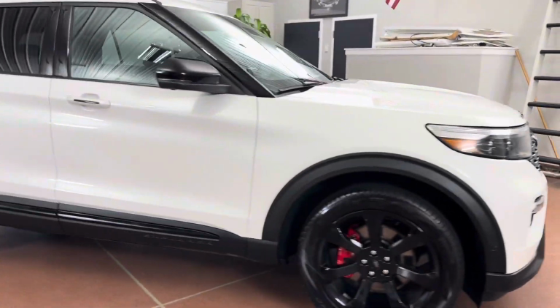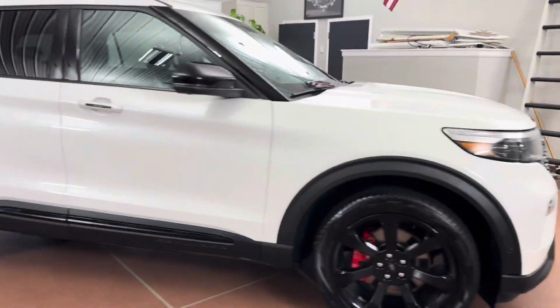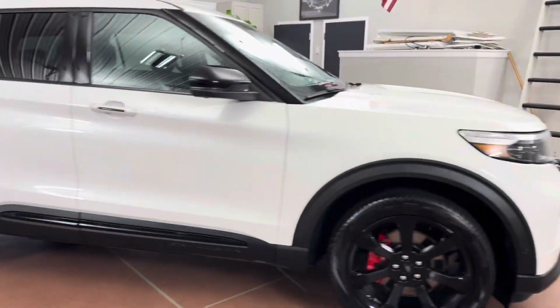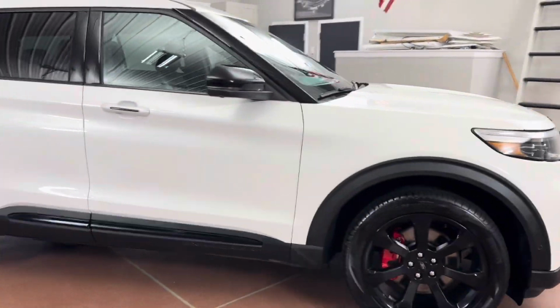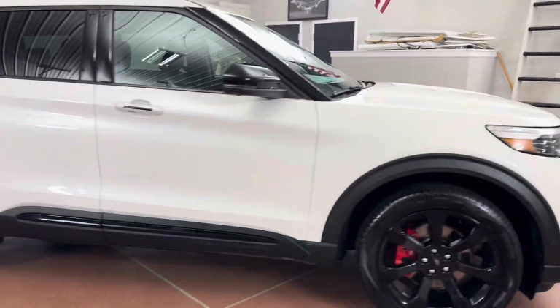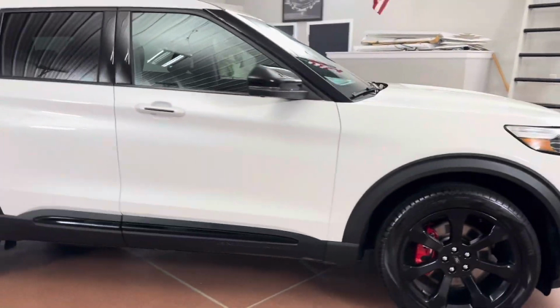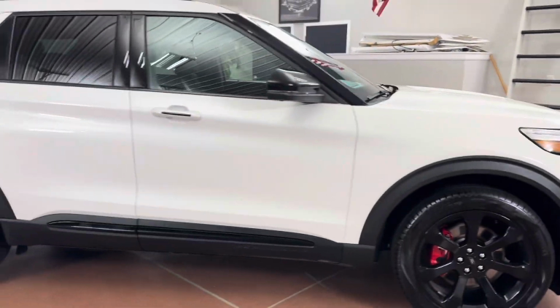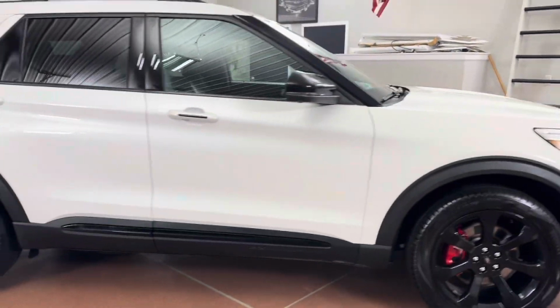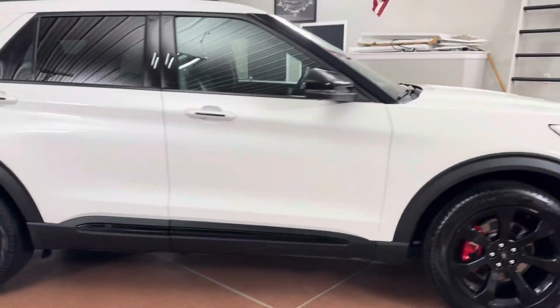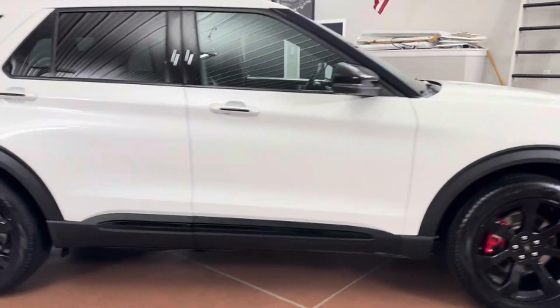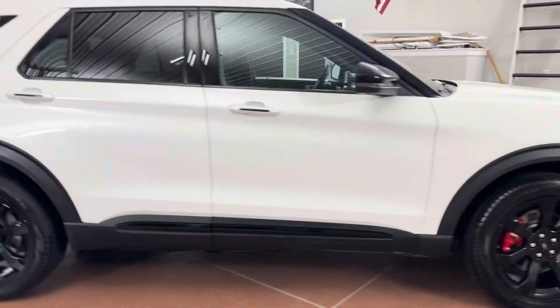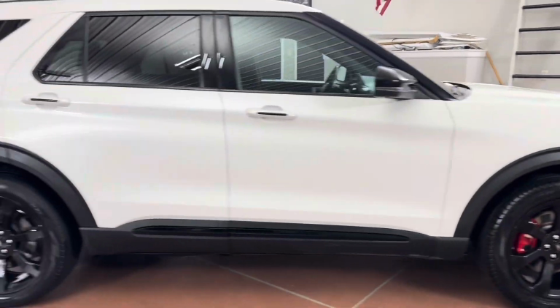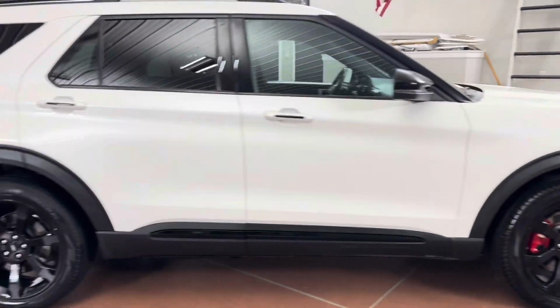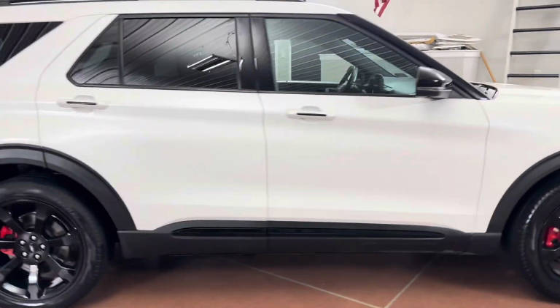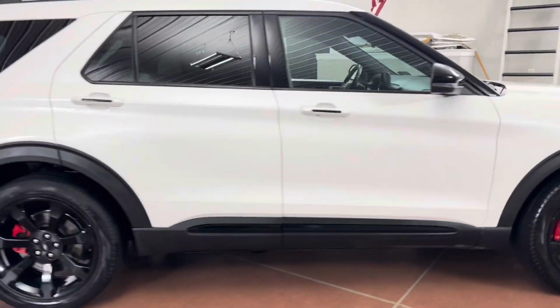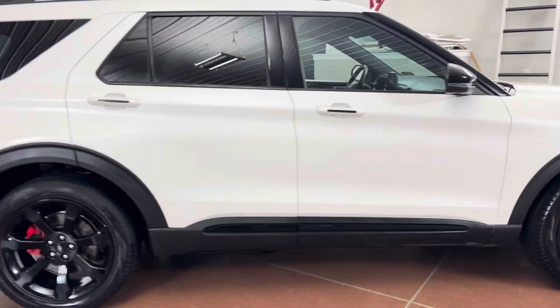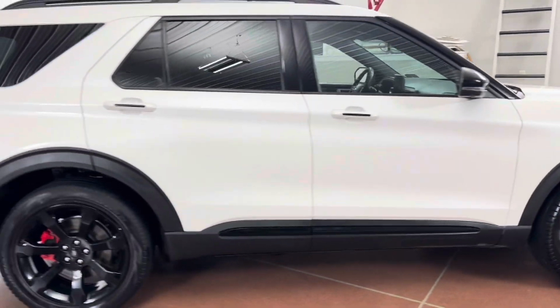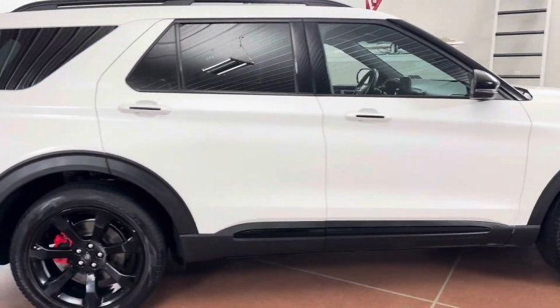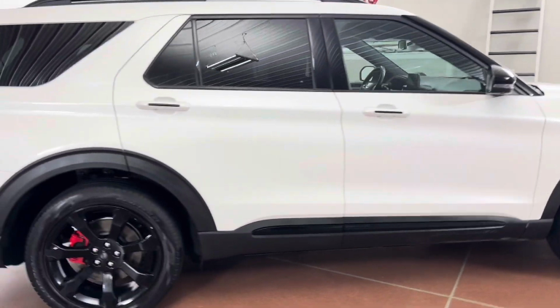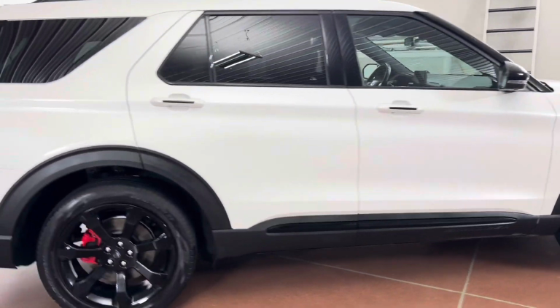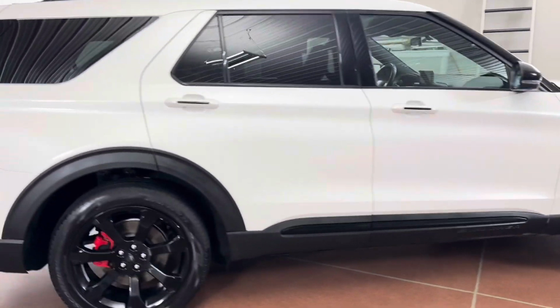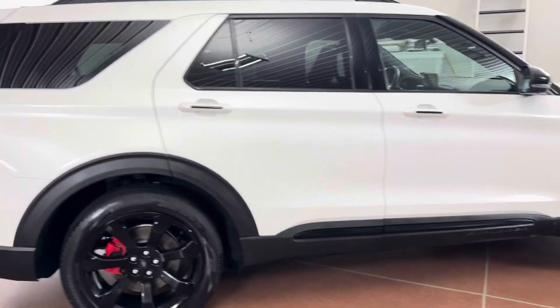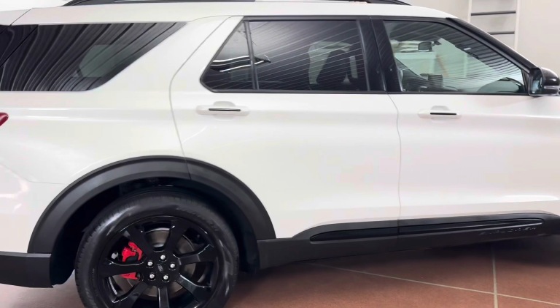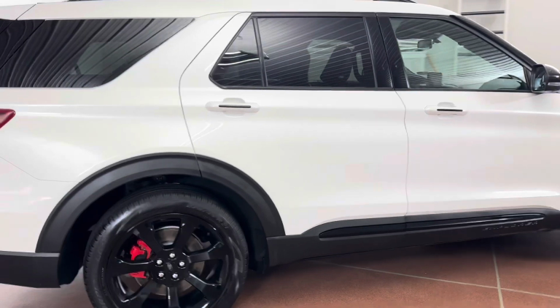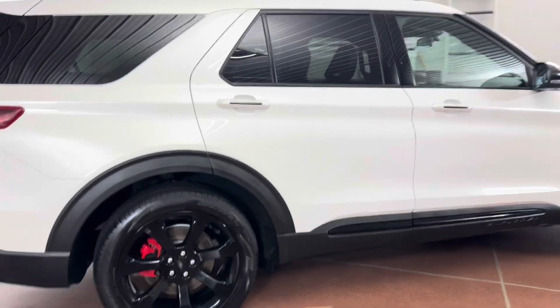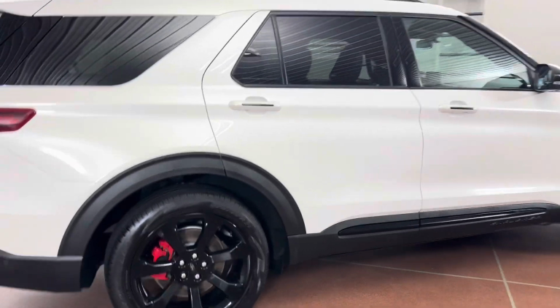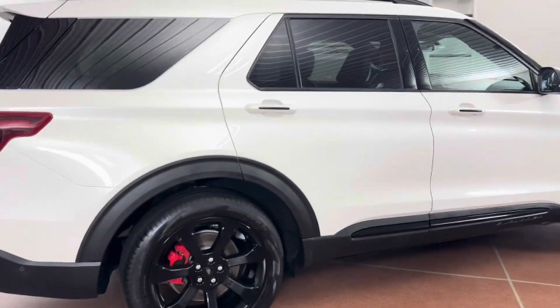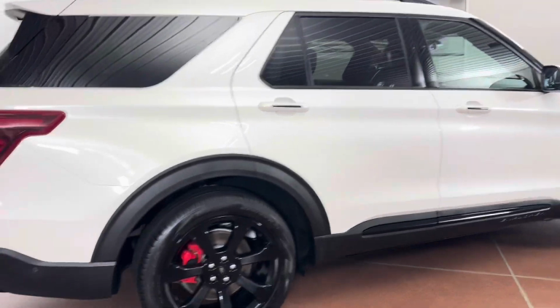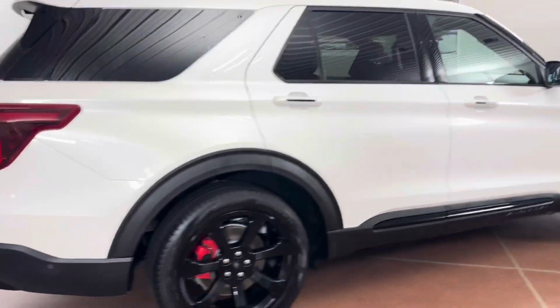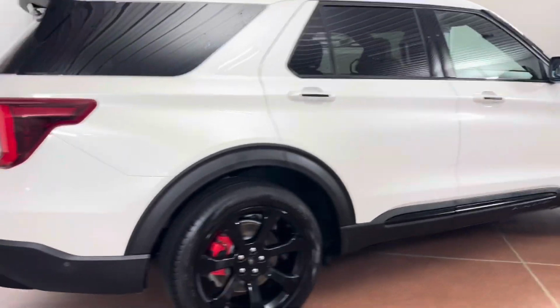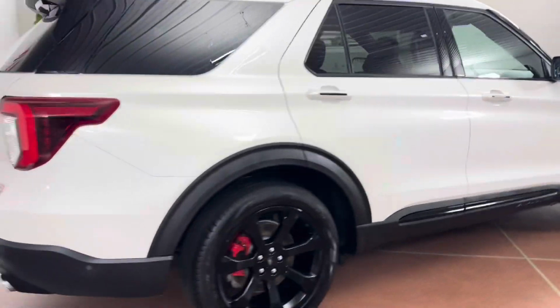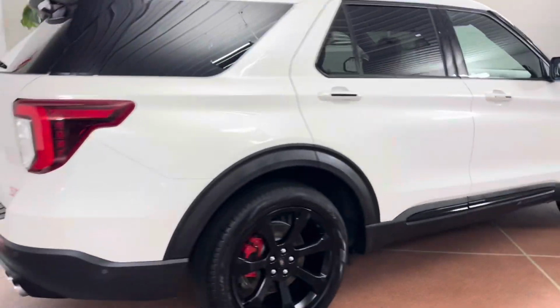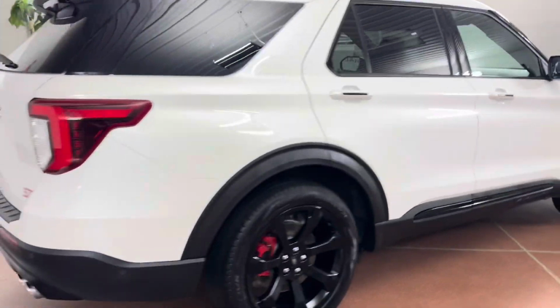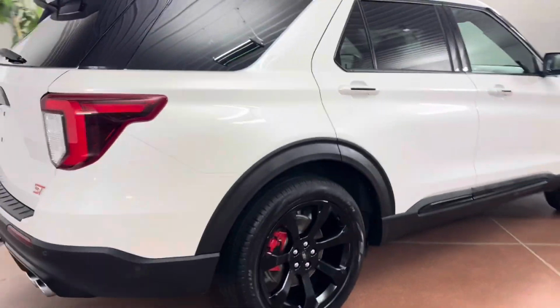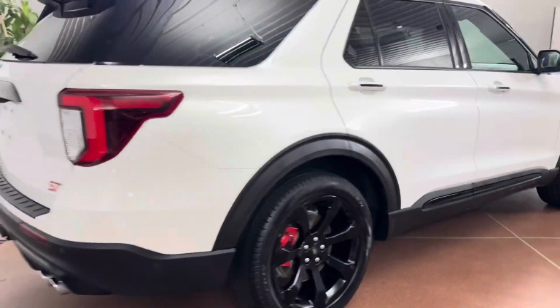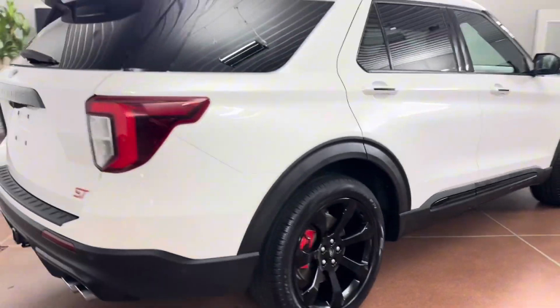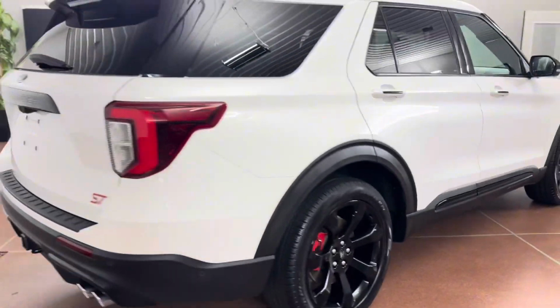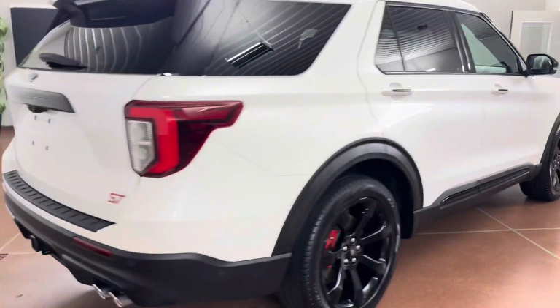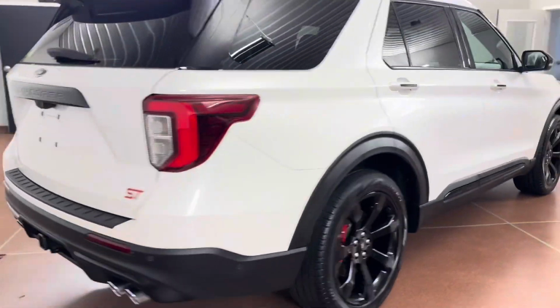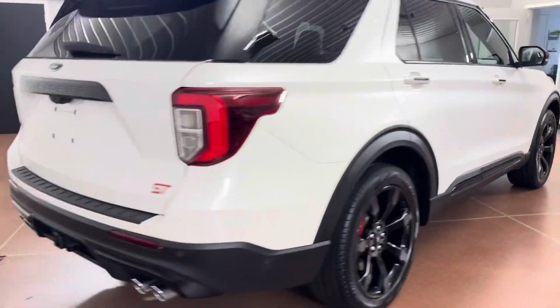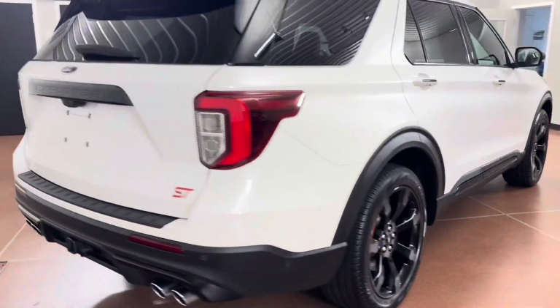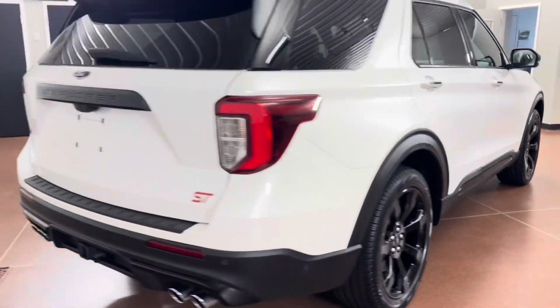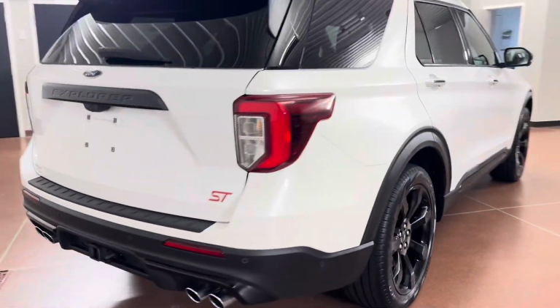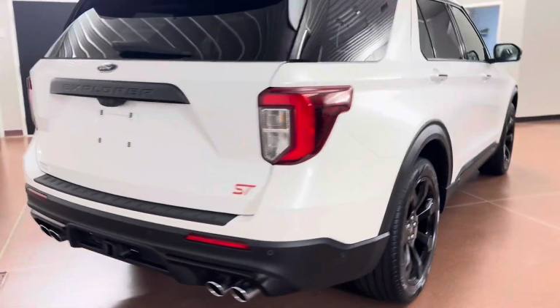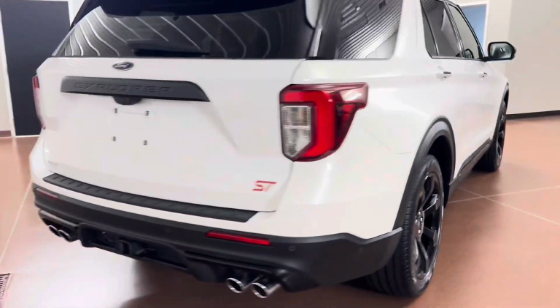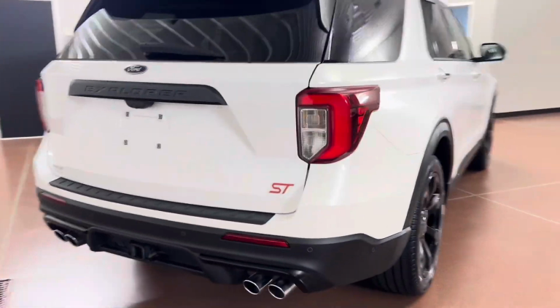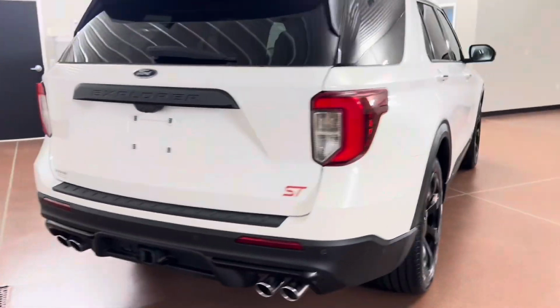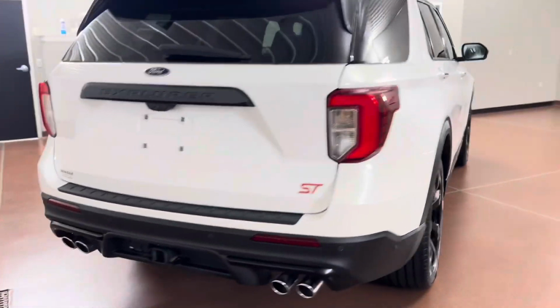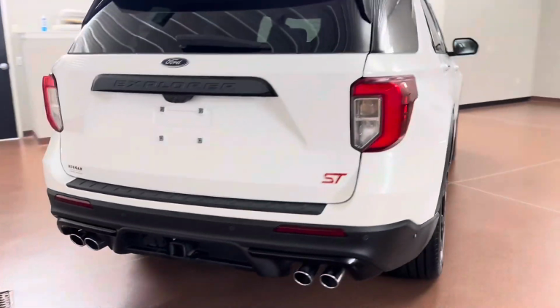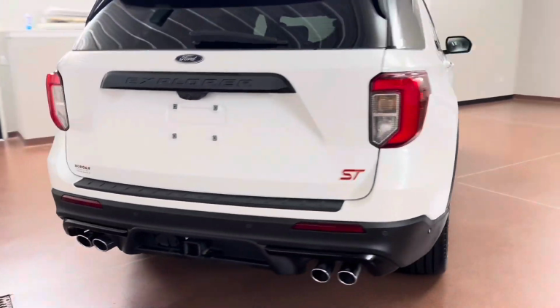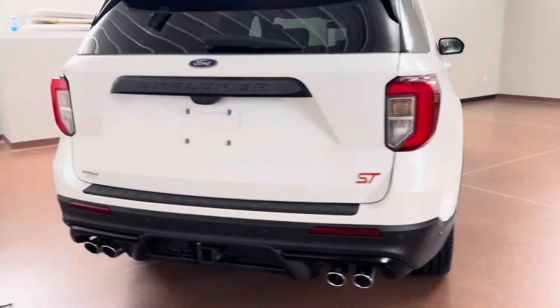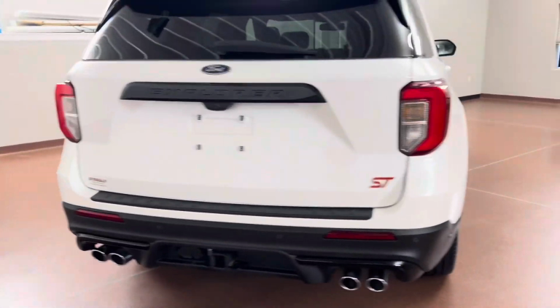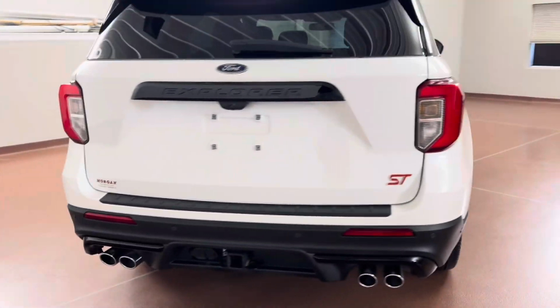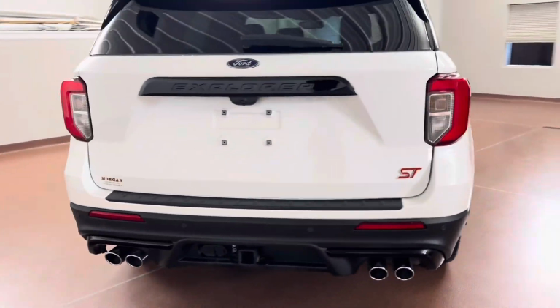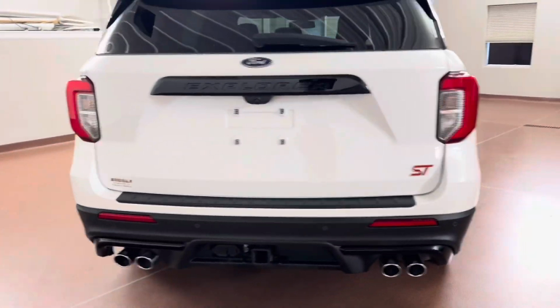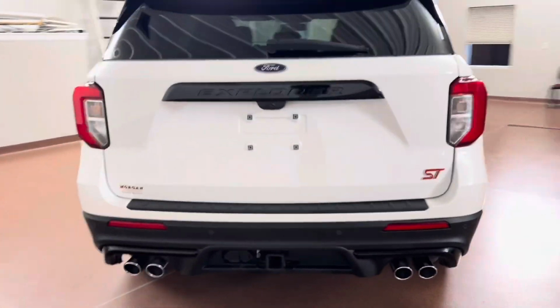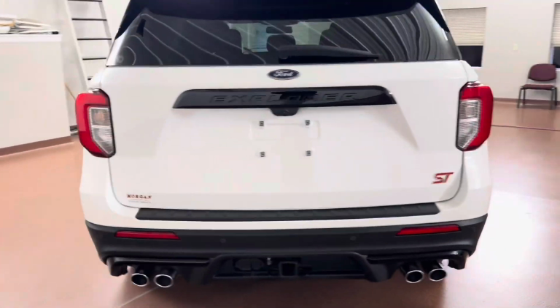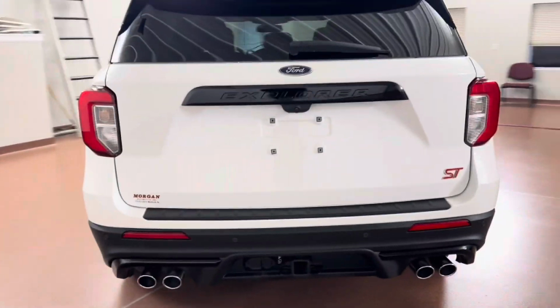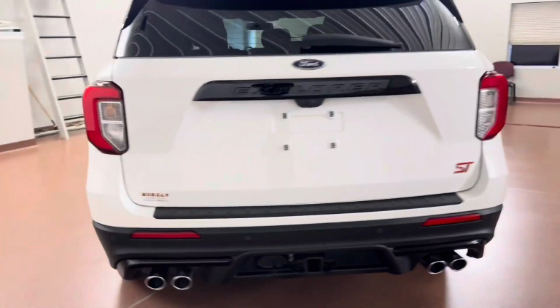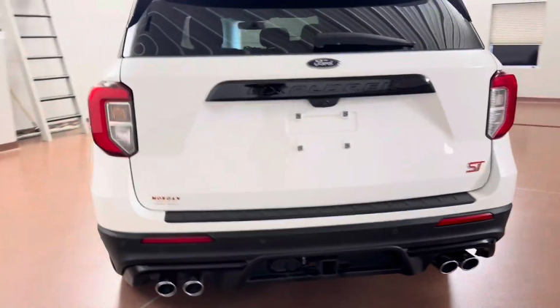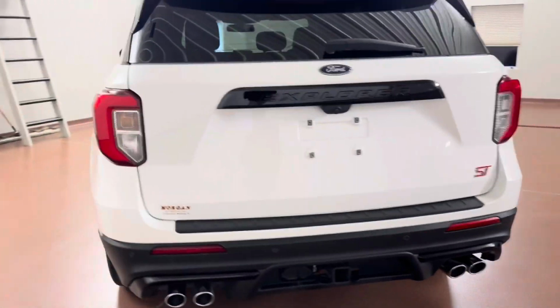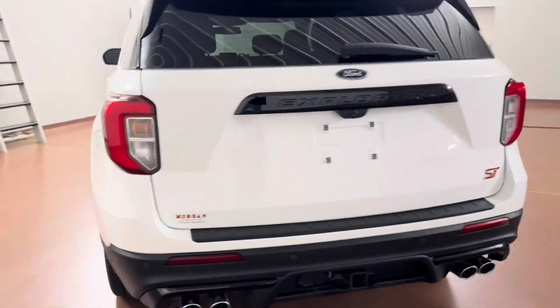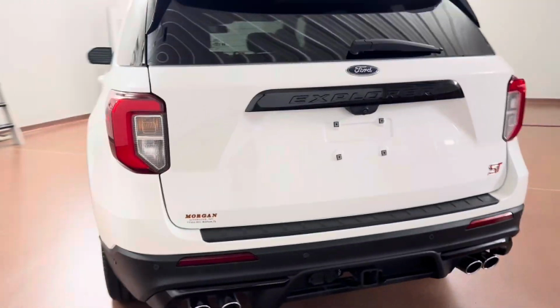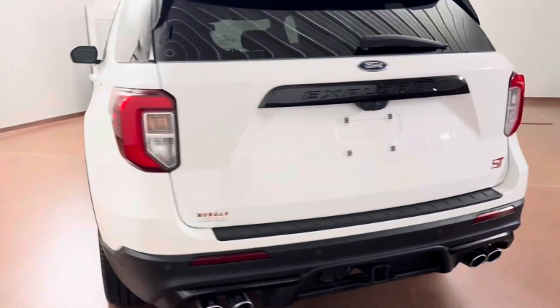The vehicle is equipped with leather seats, leather steering wheel, heated steering wheel, heated and cooled seats, twin panel moonroof, LED lighting, and more.